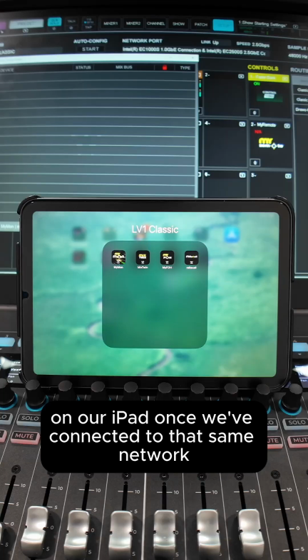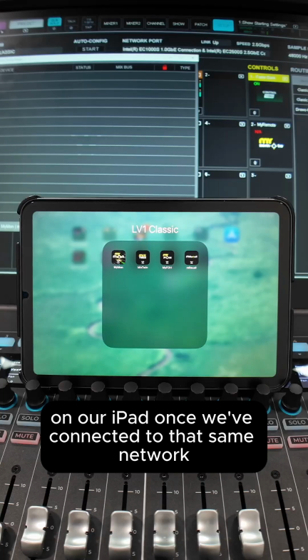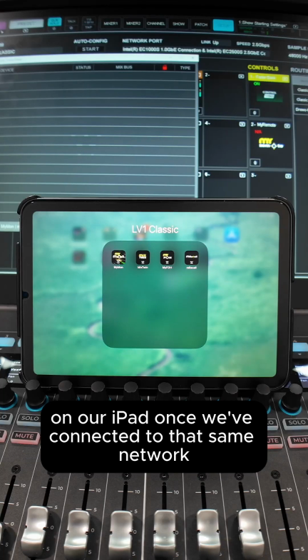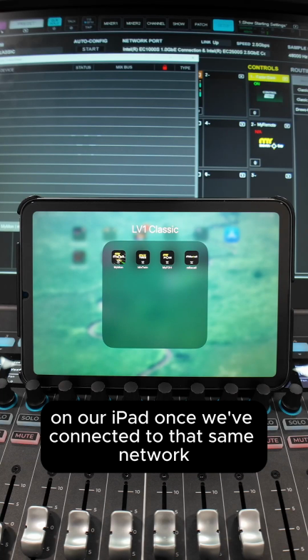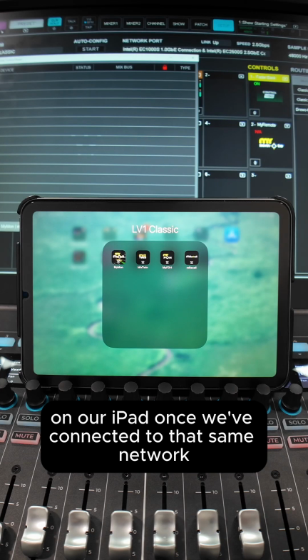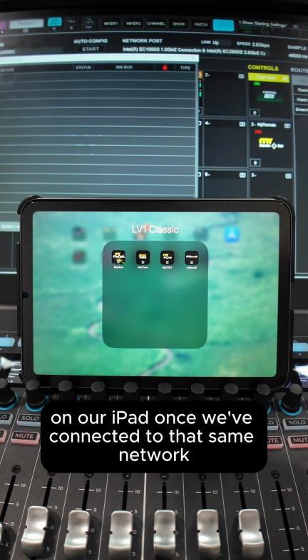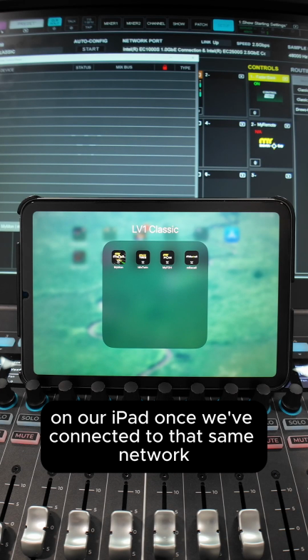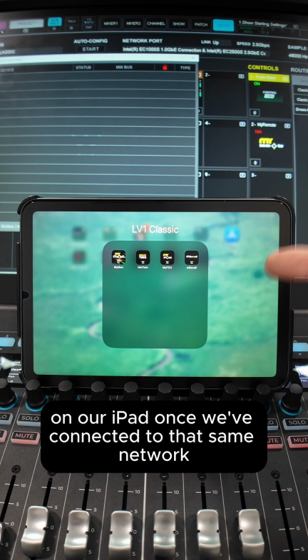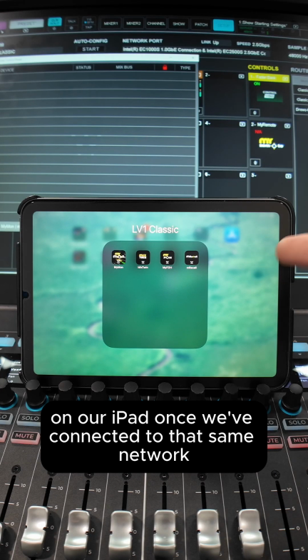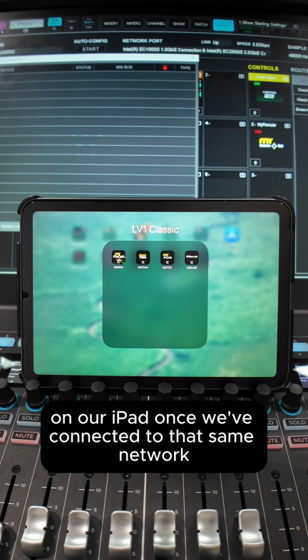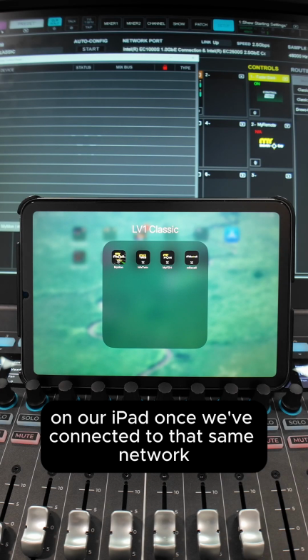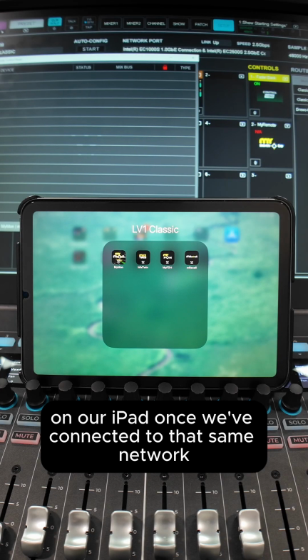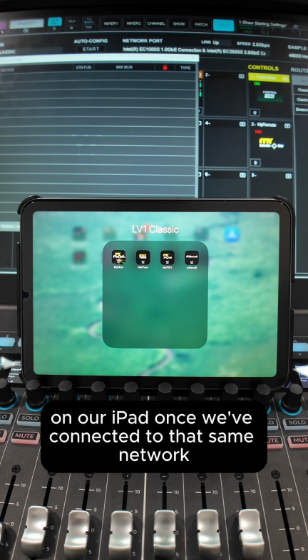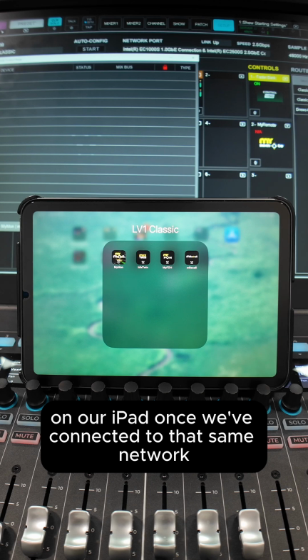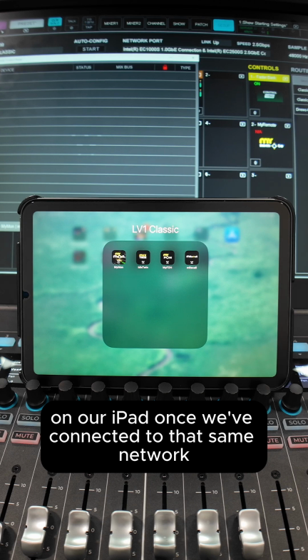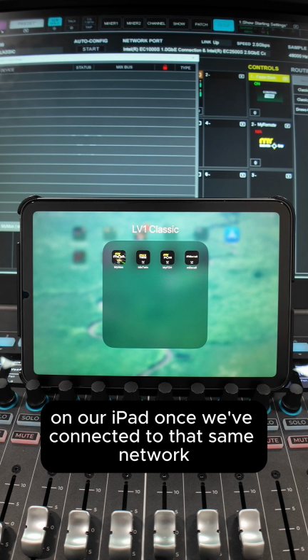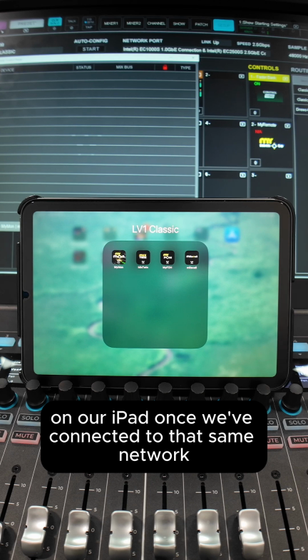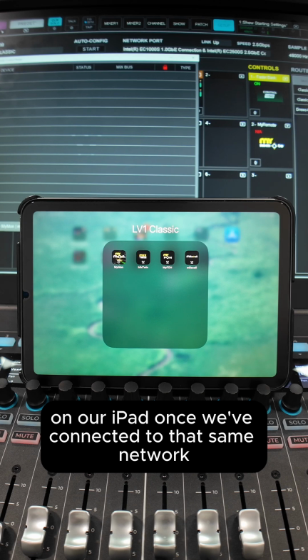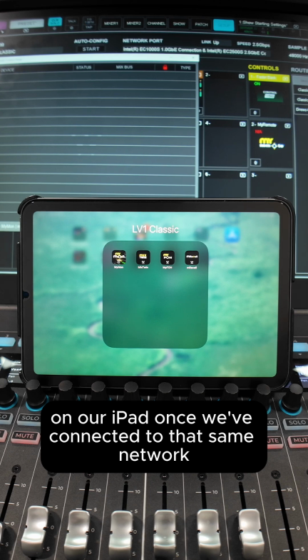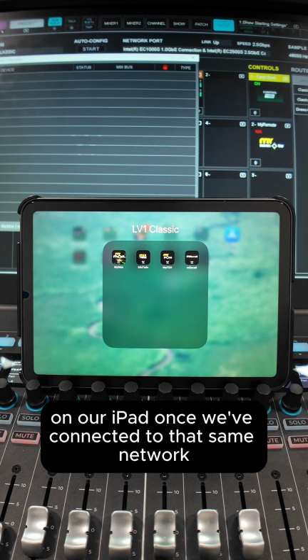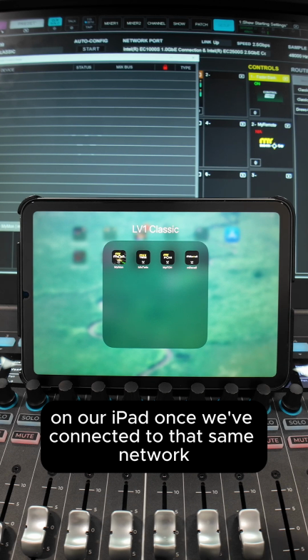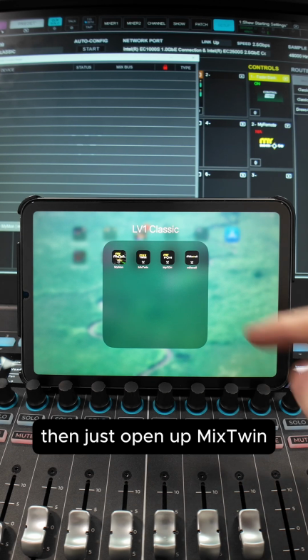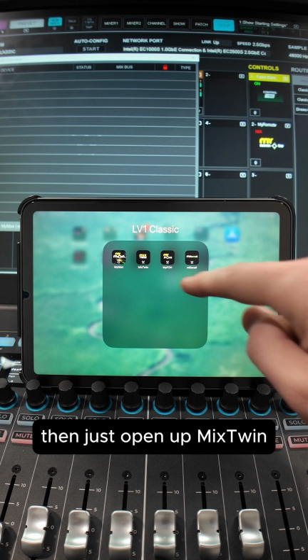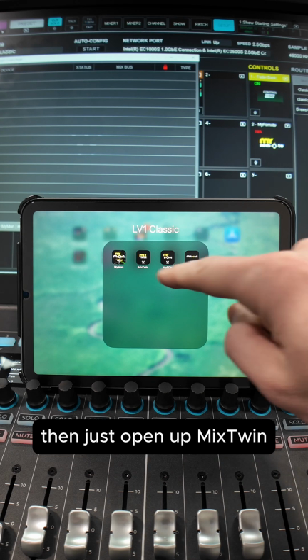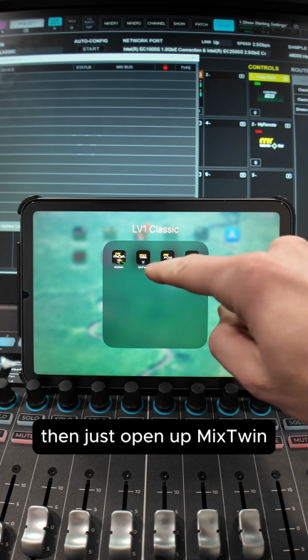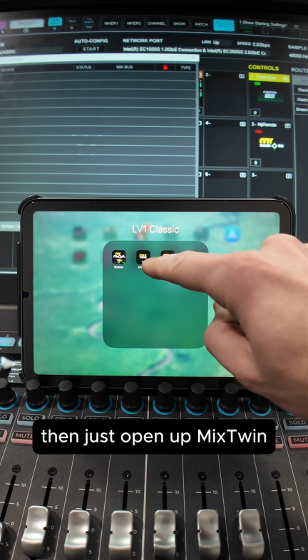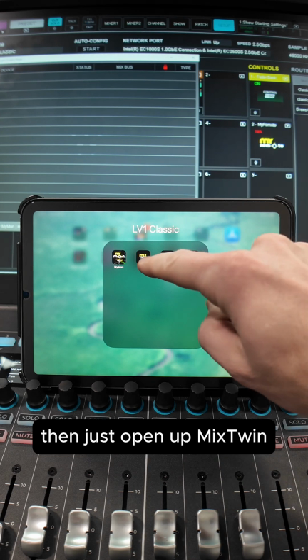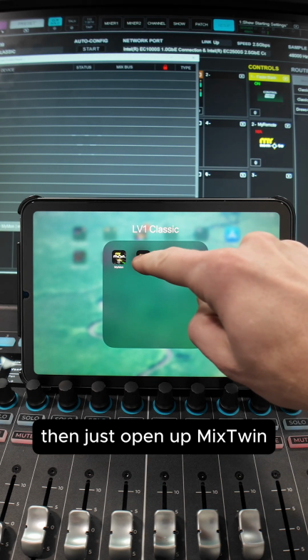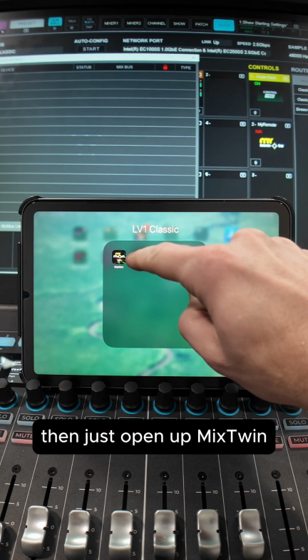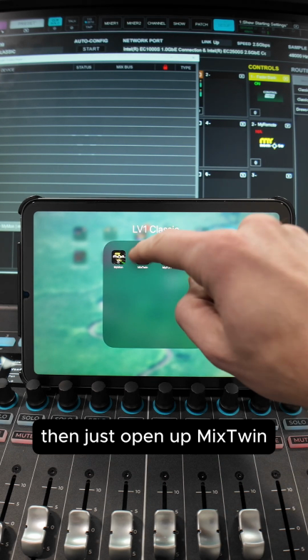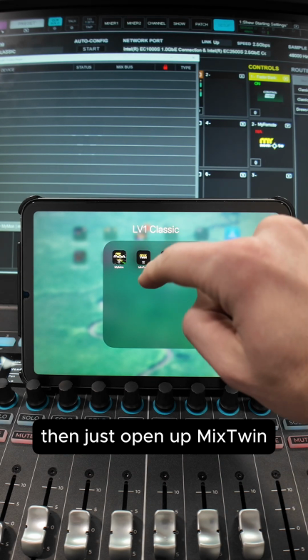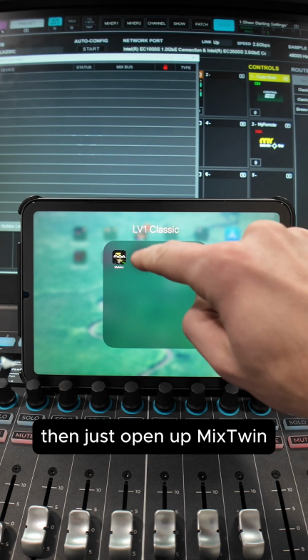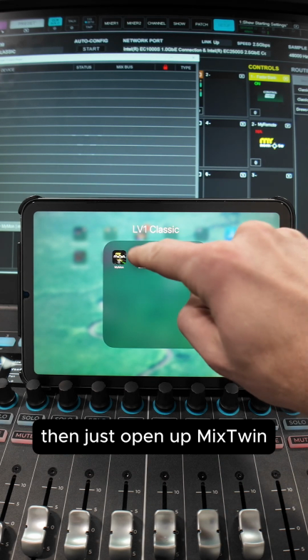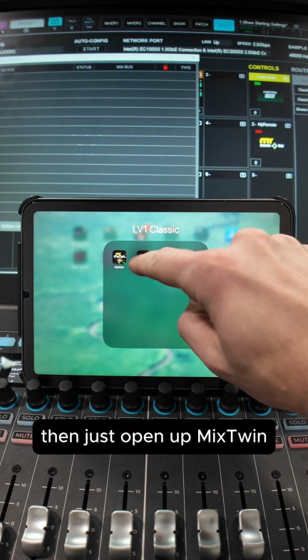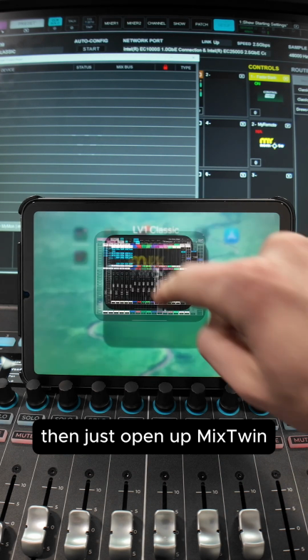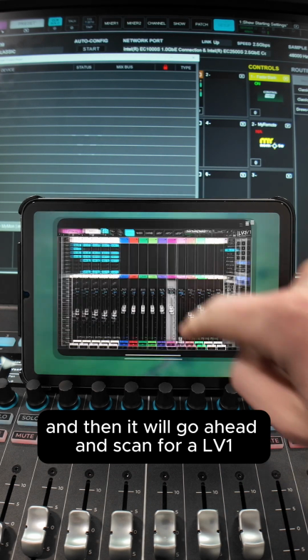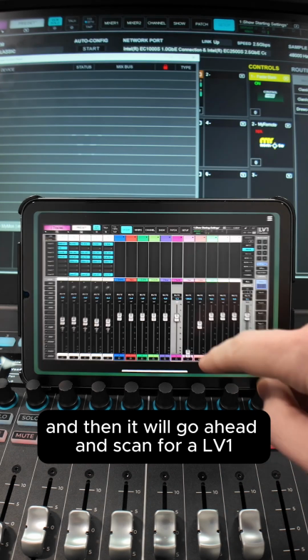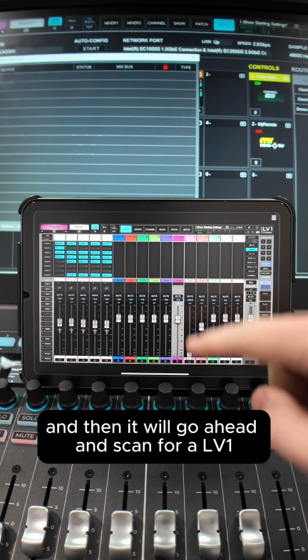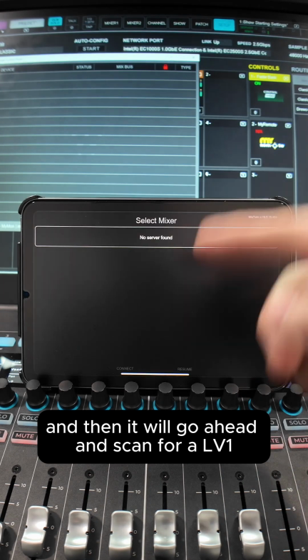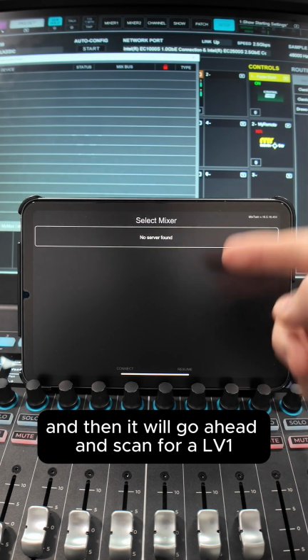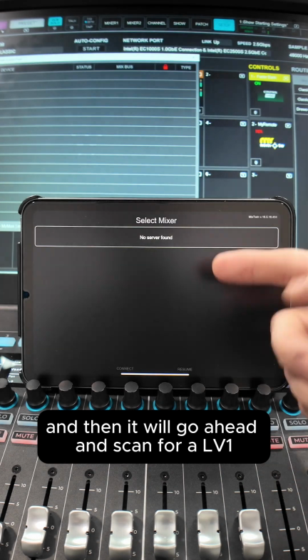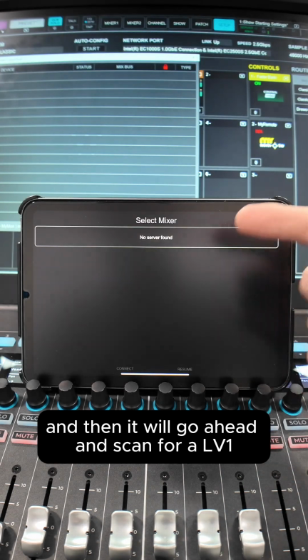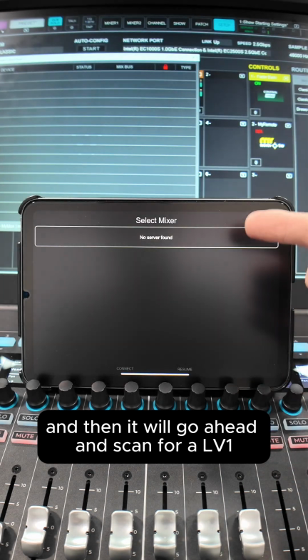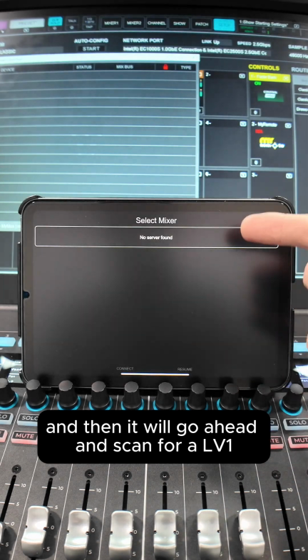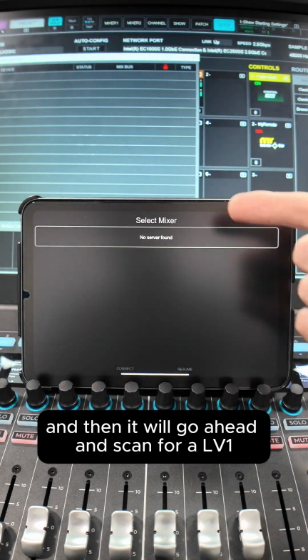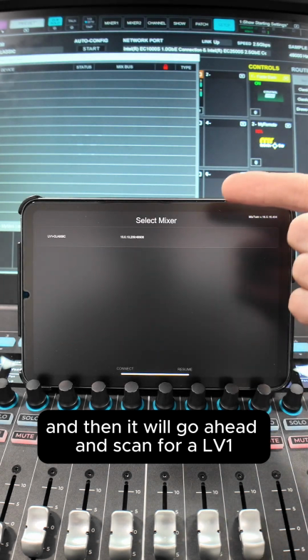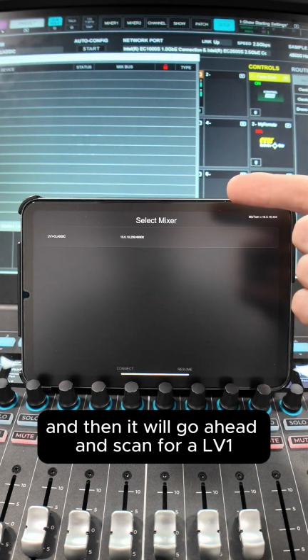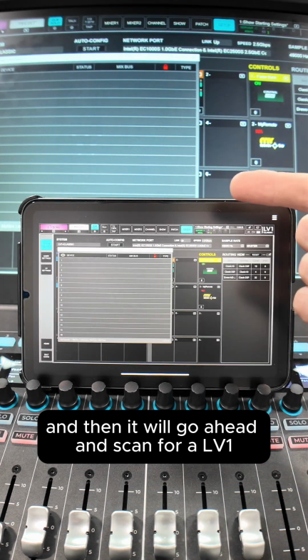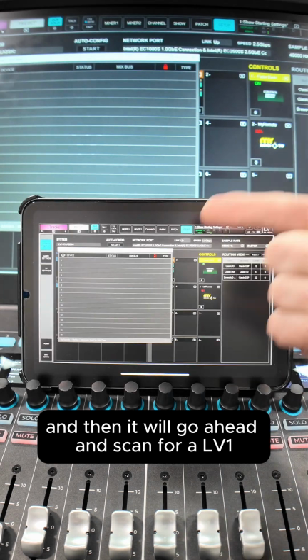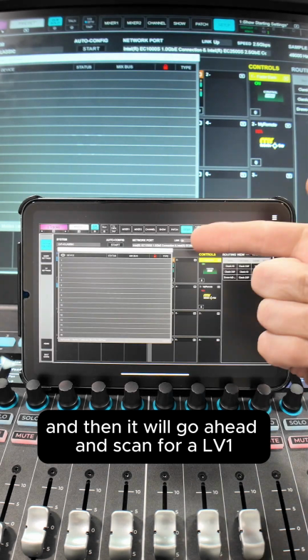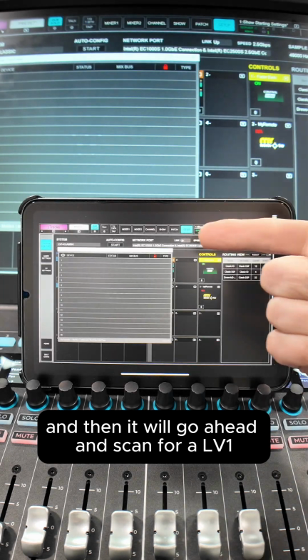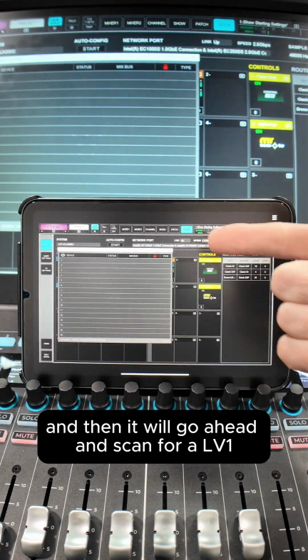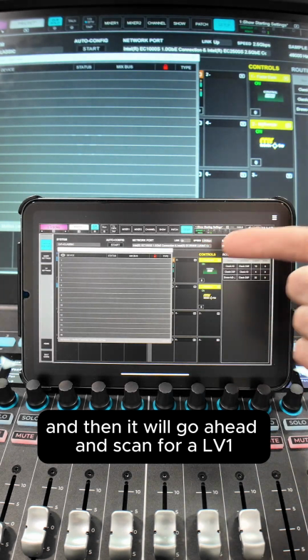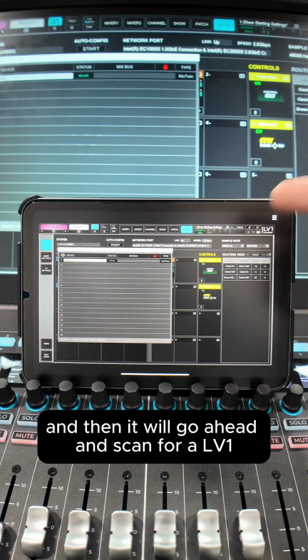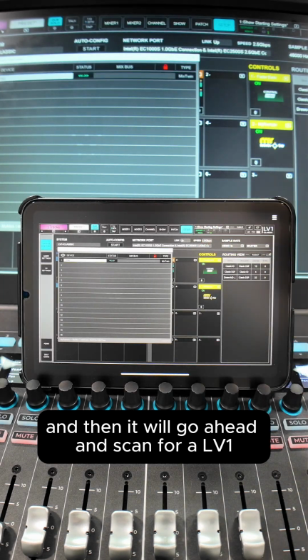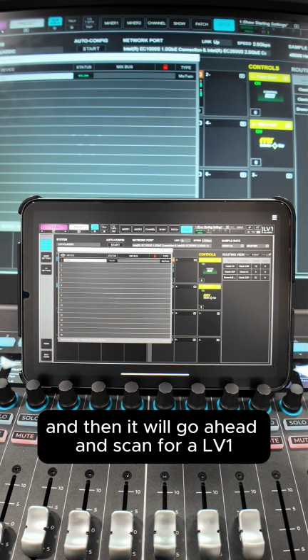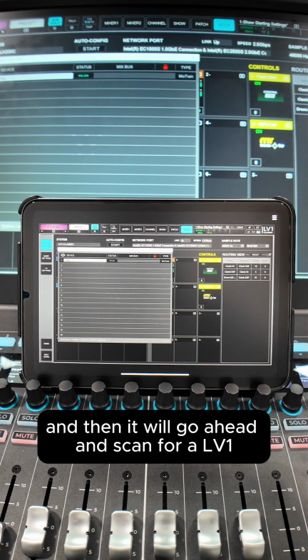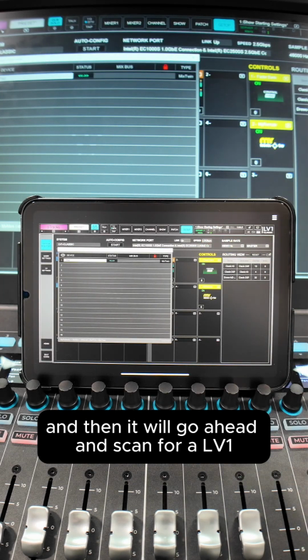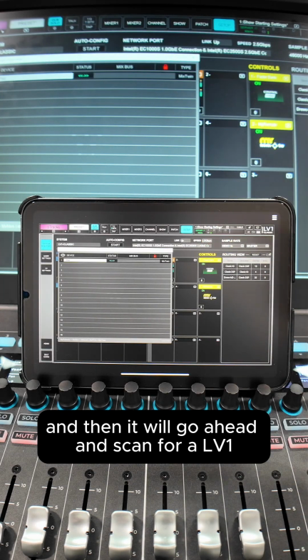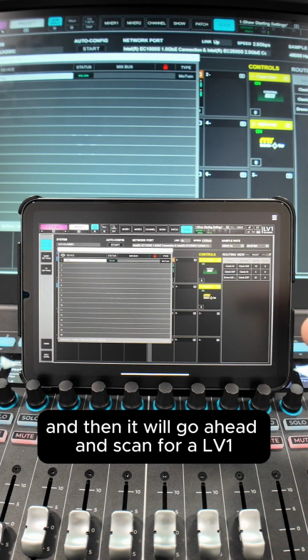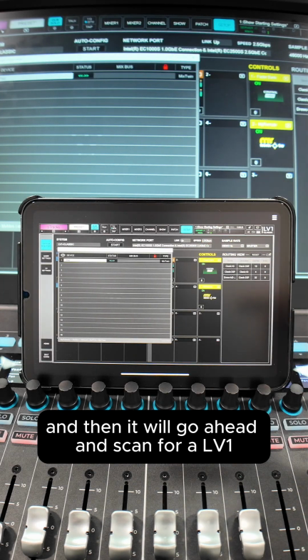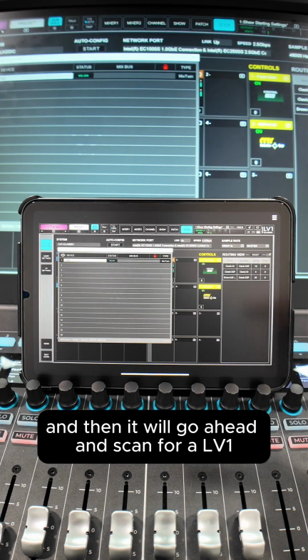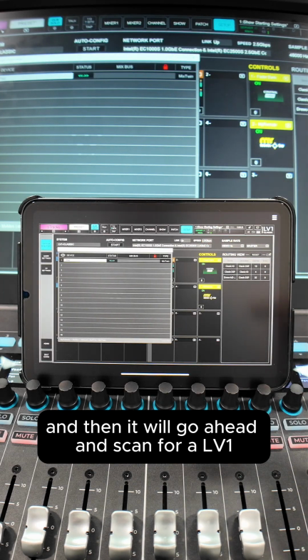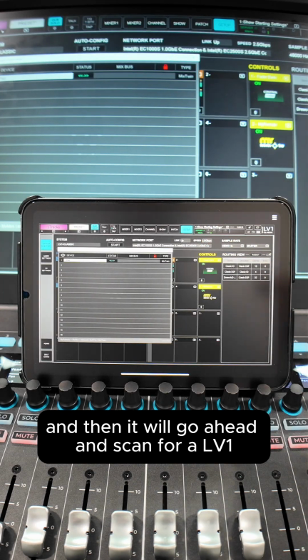On our iPad, once we've connected to that same network, just open up Mixed Twin, and it will go ahead and scan for an LV-1.